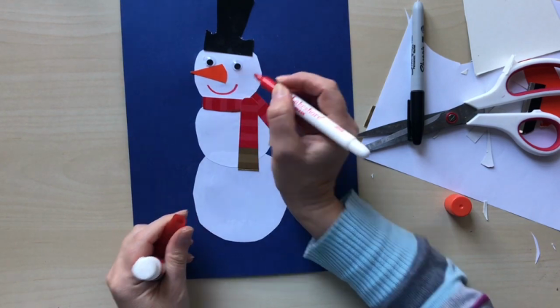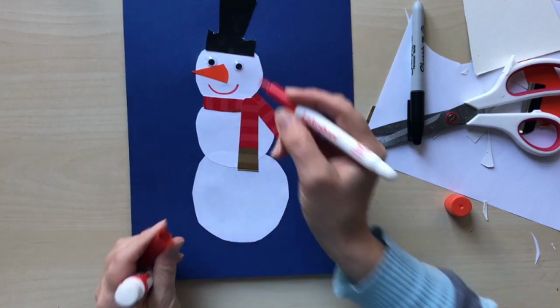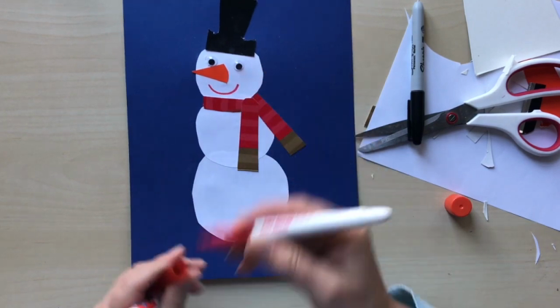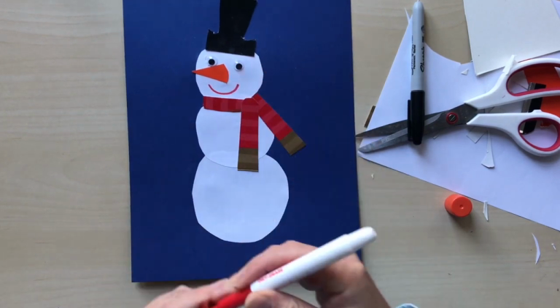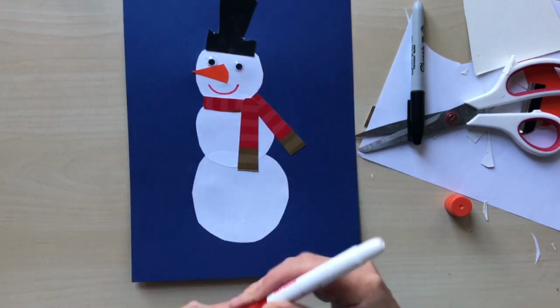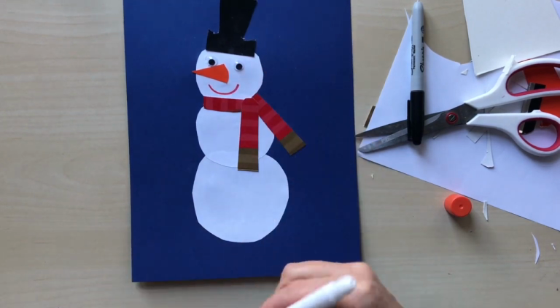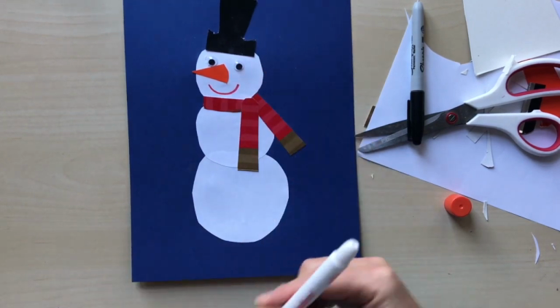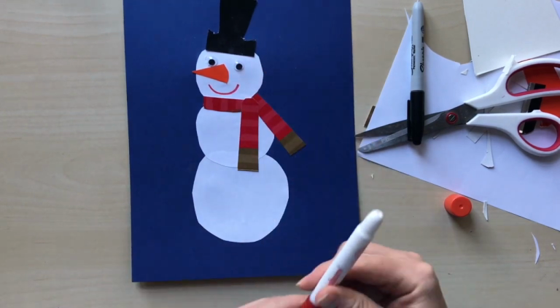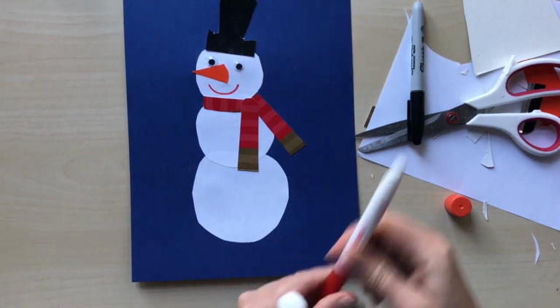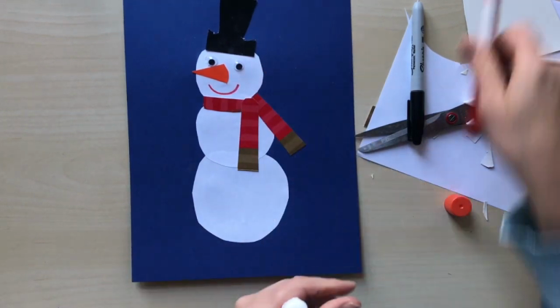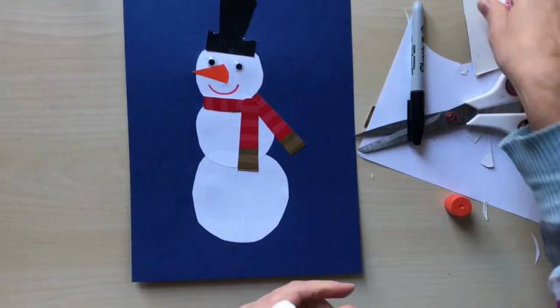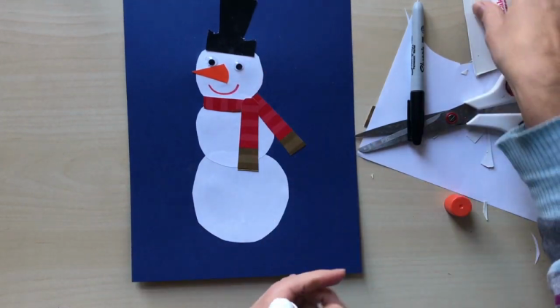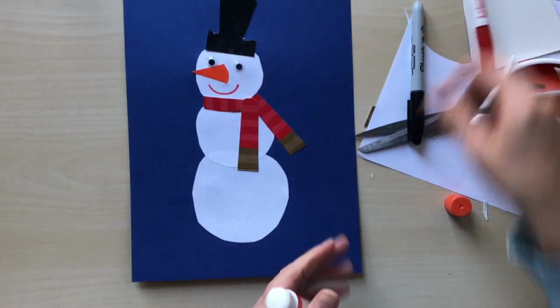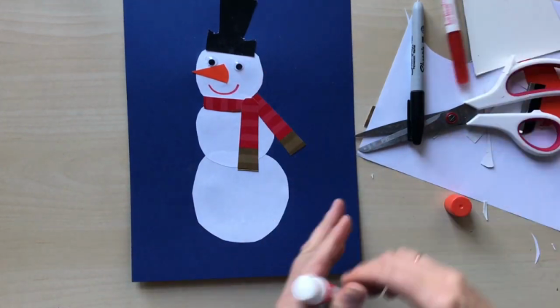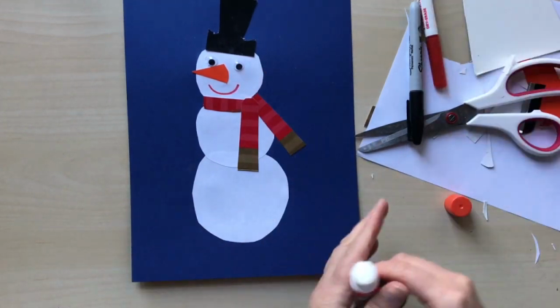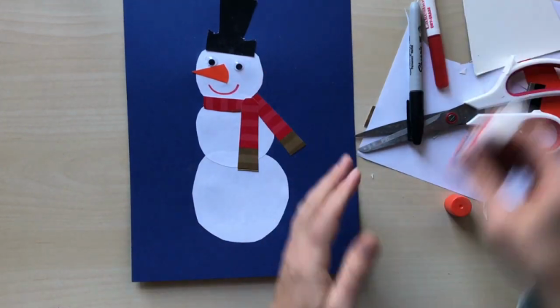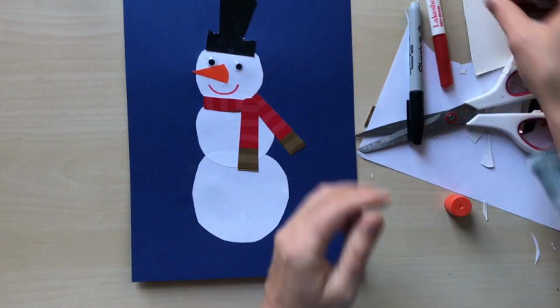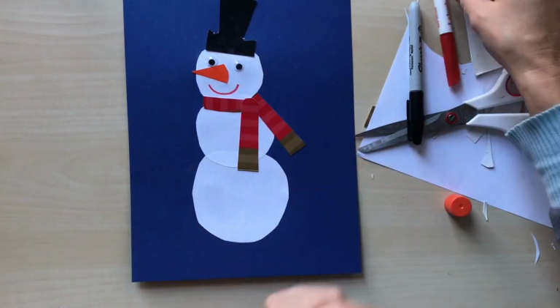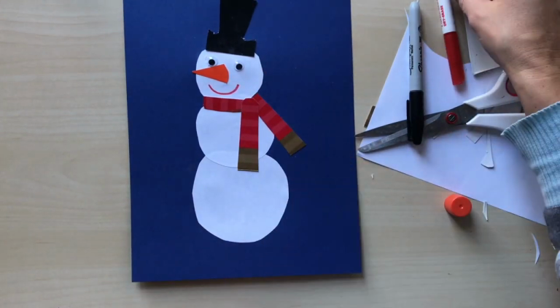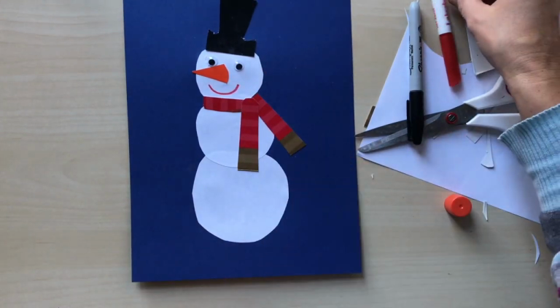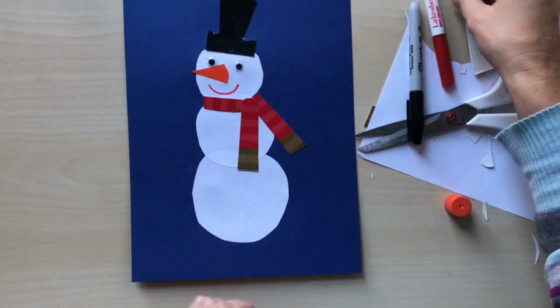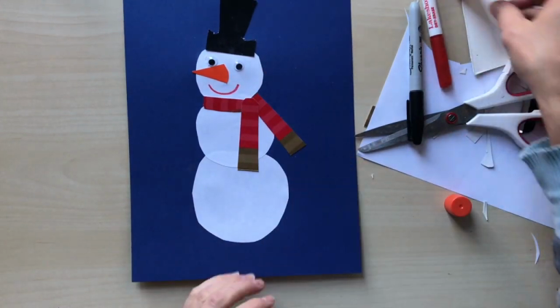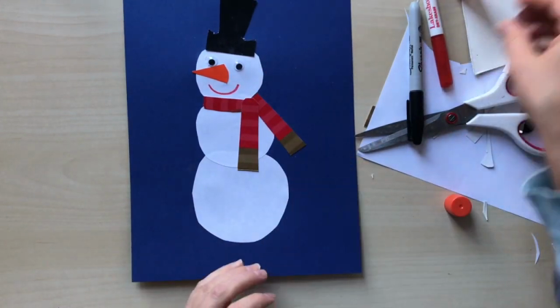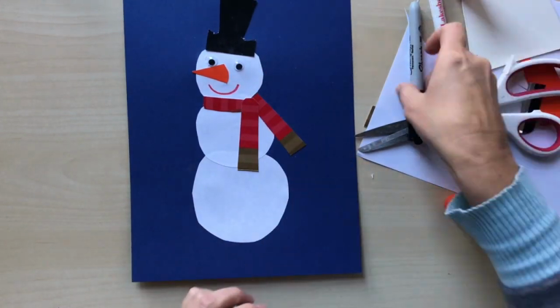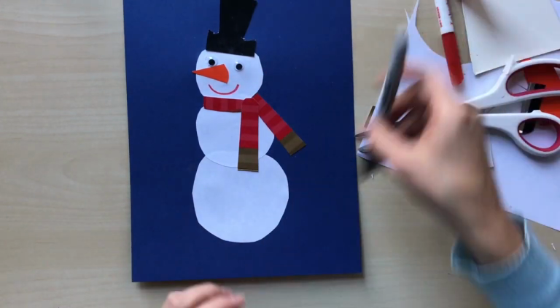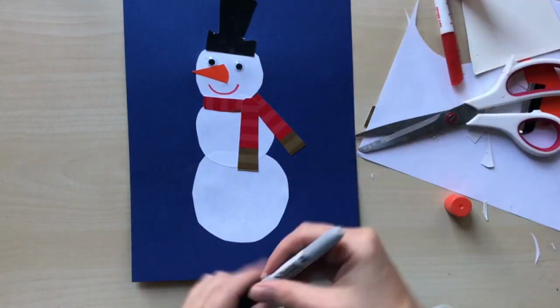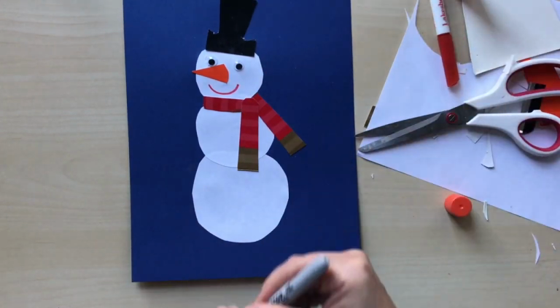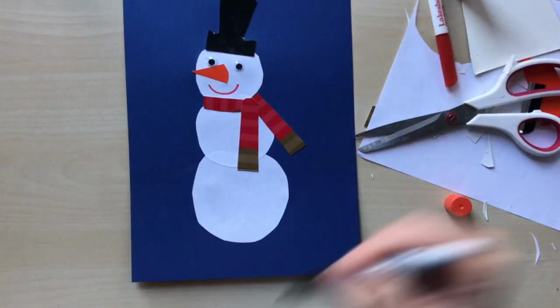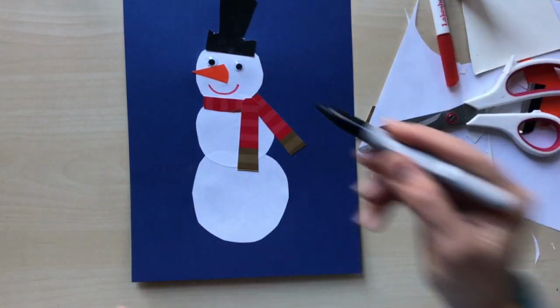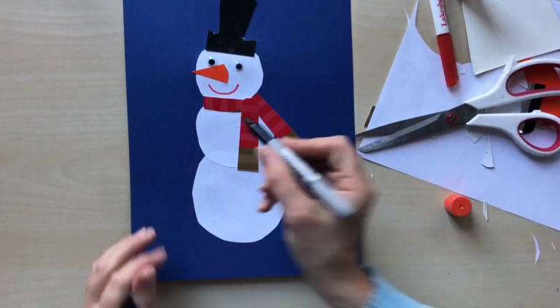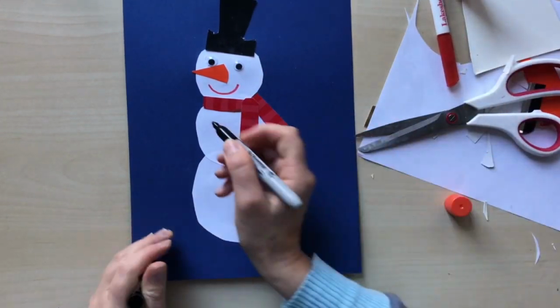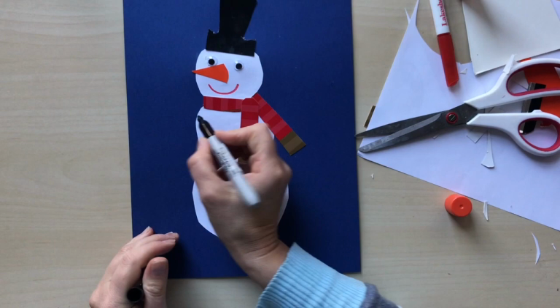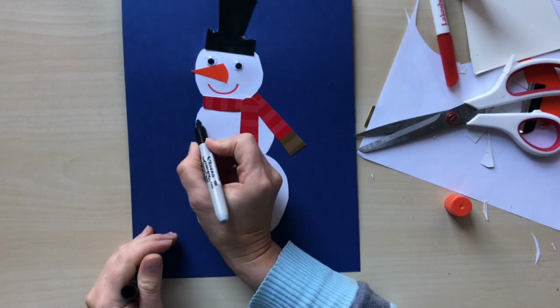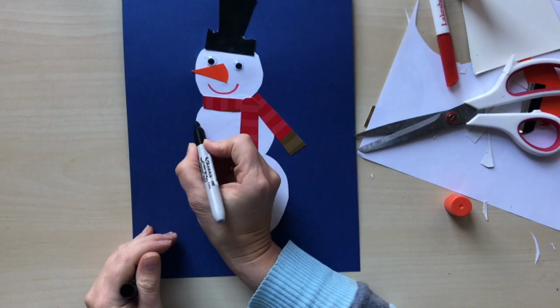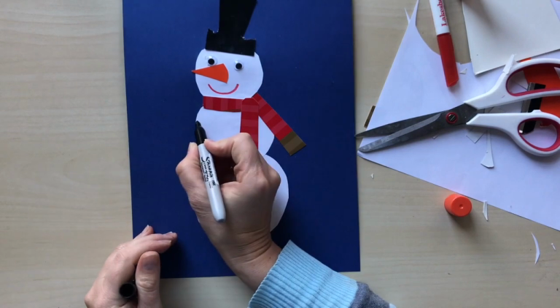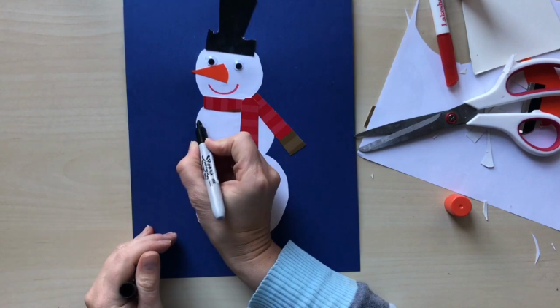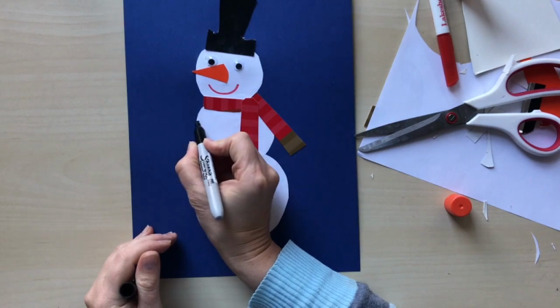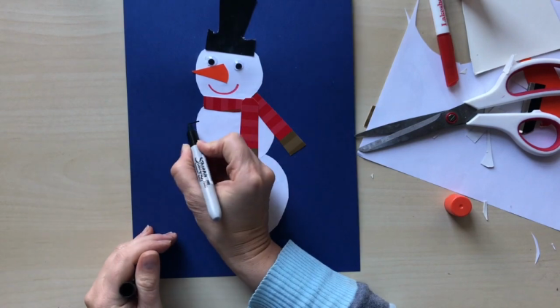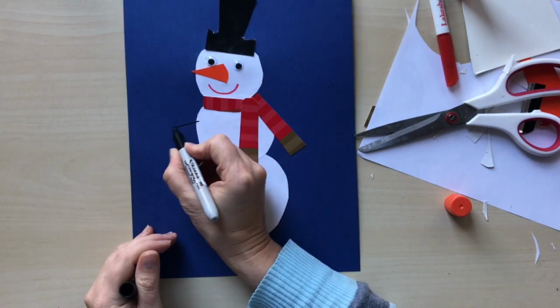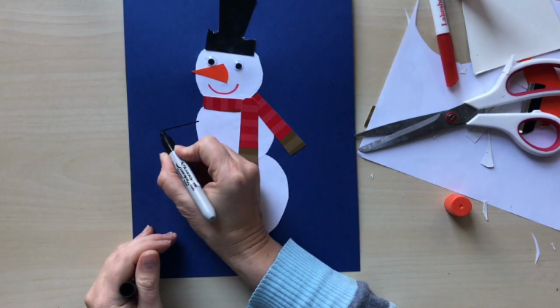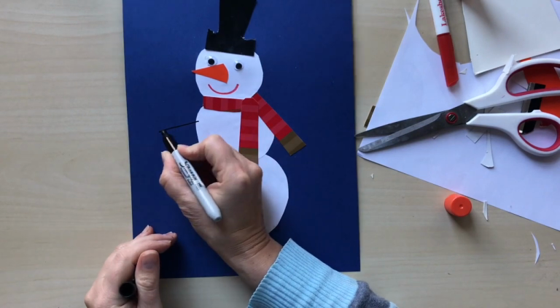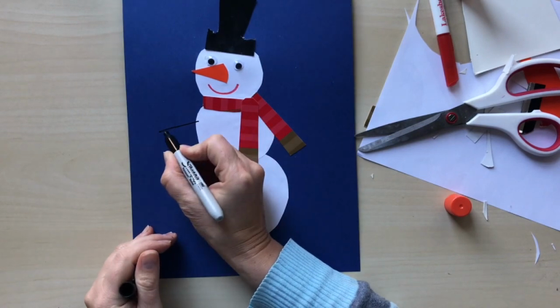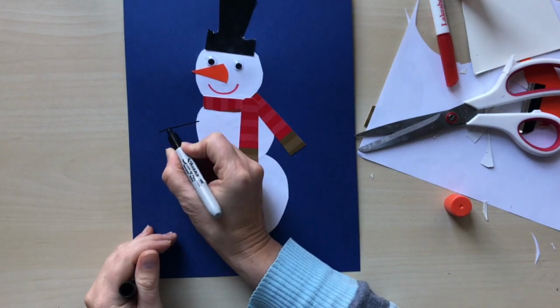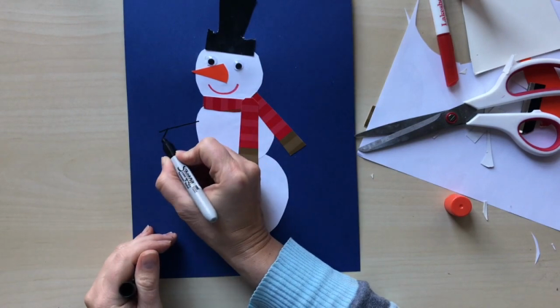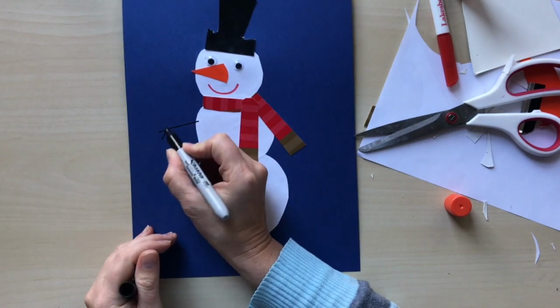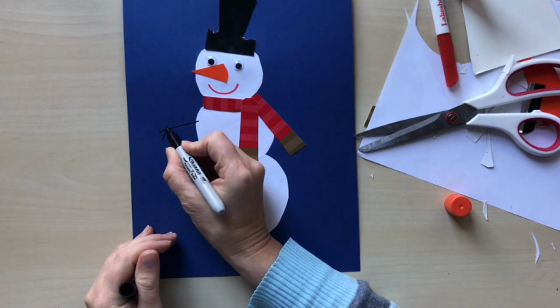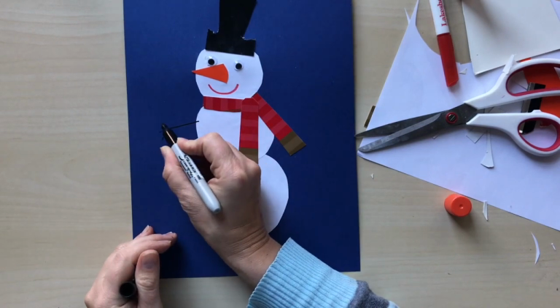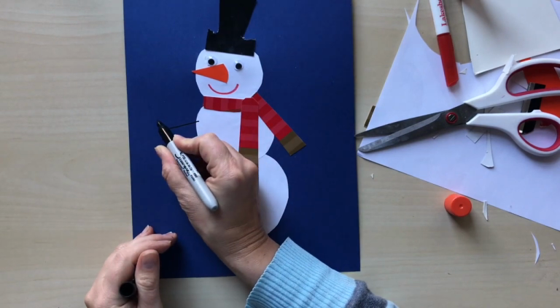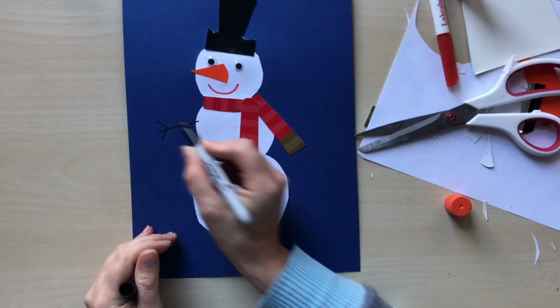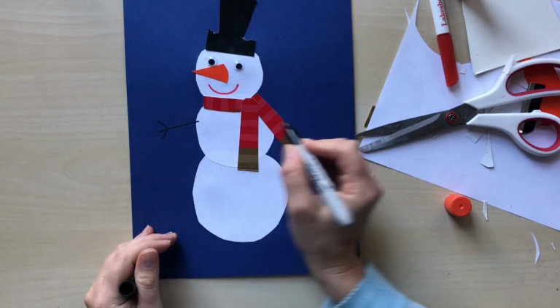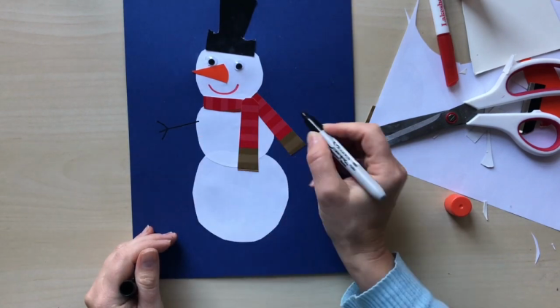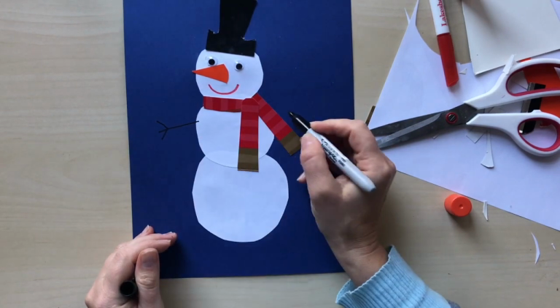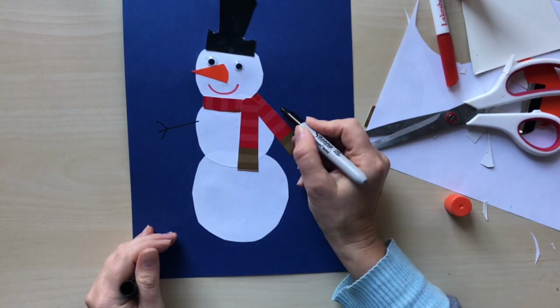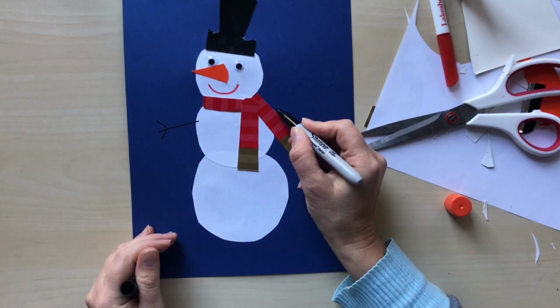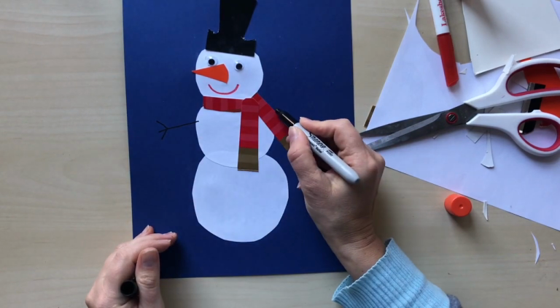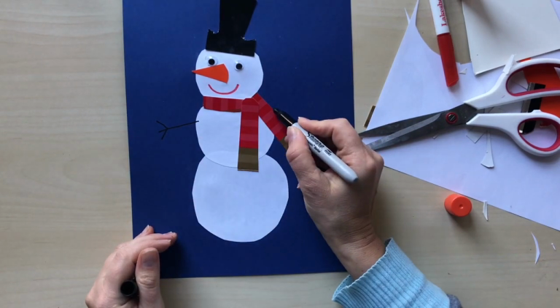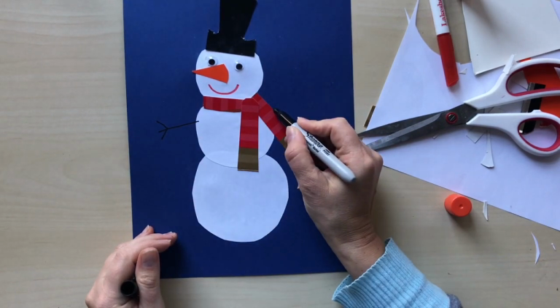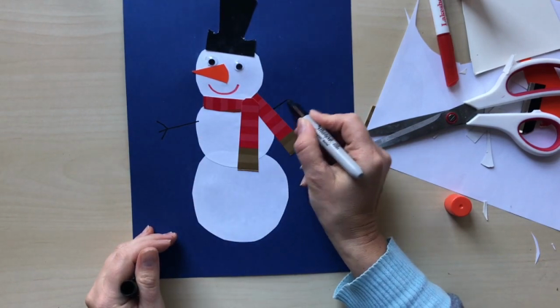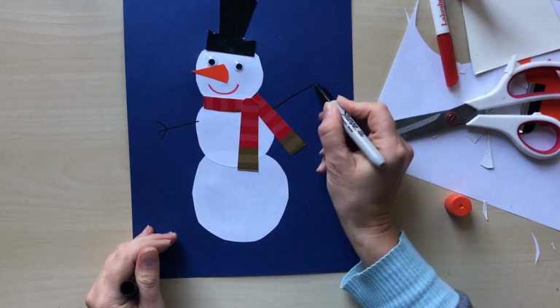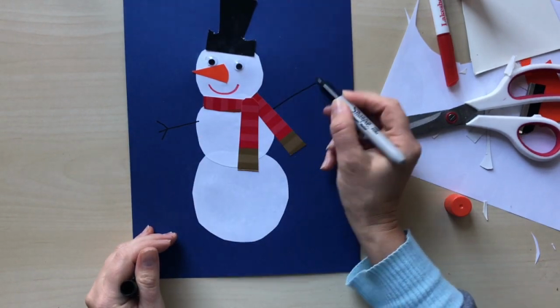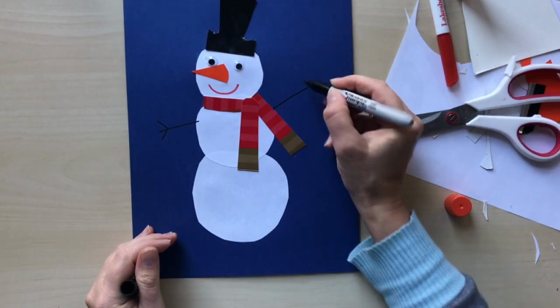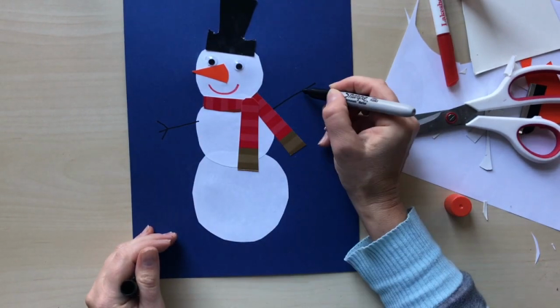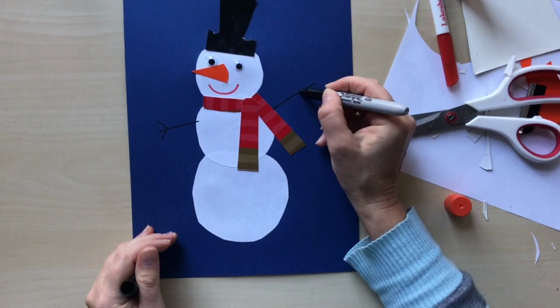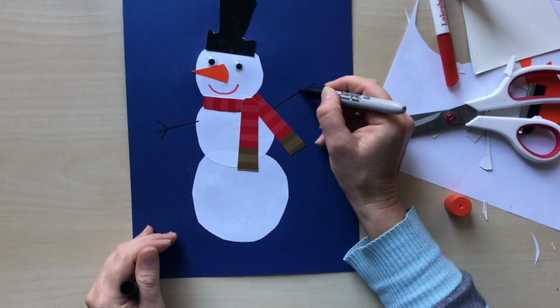Then we draw the mouth and hands using pink and black markers.